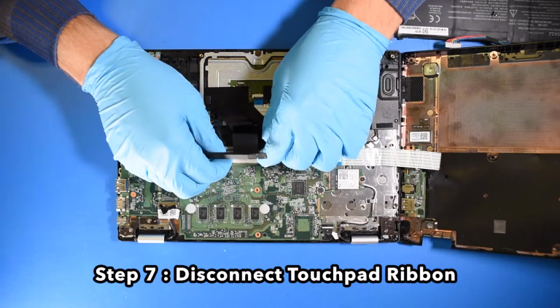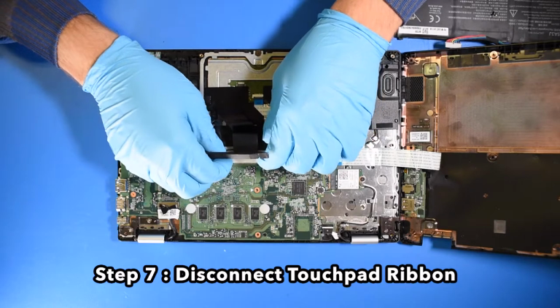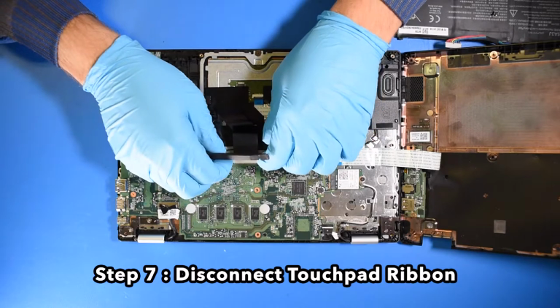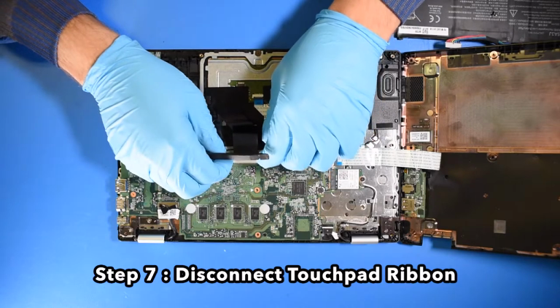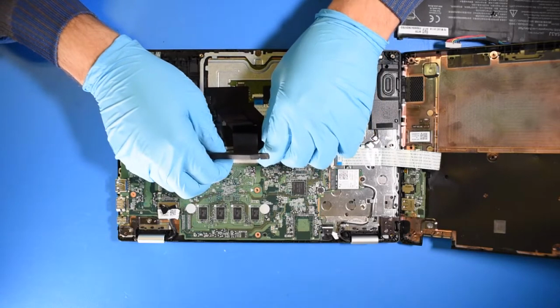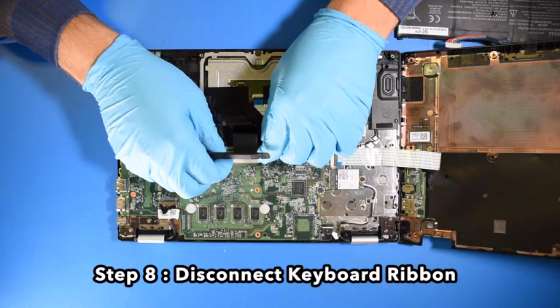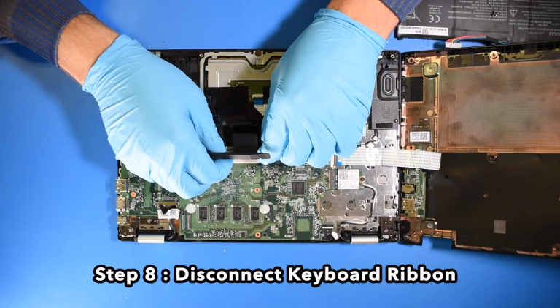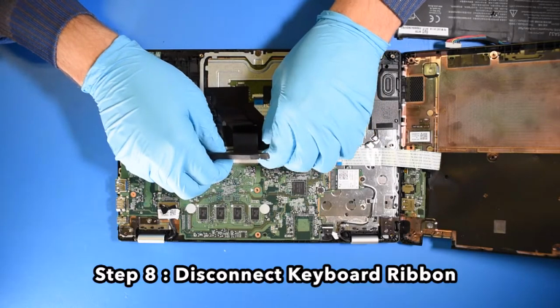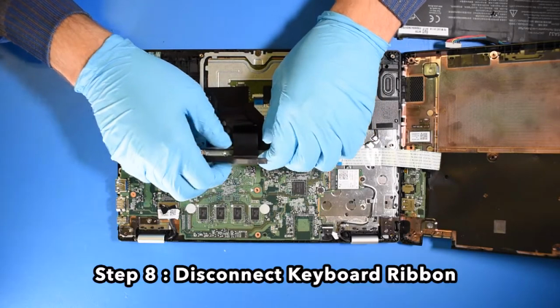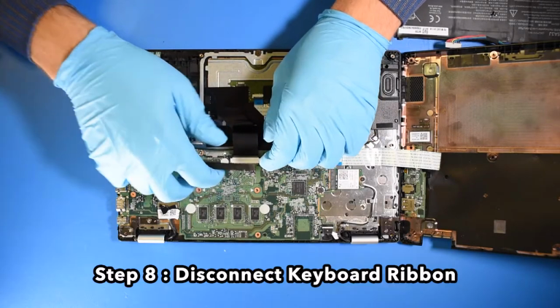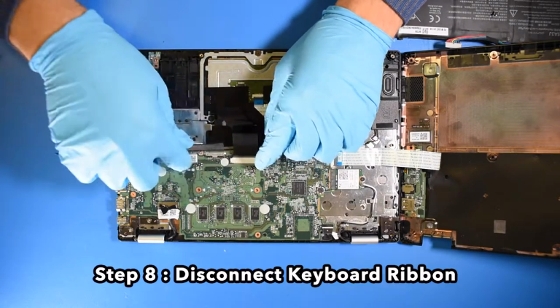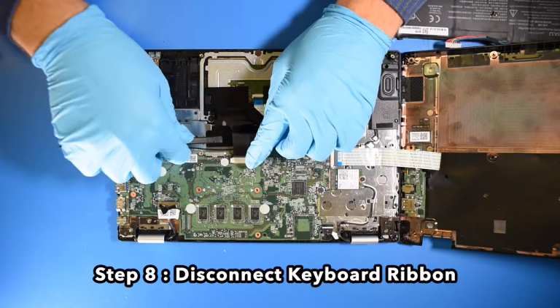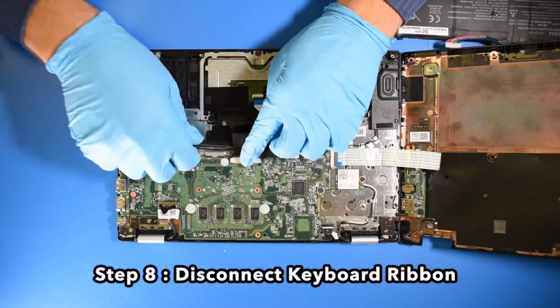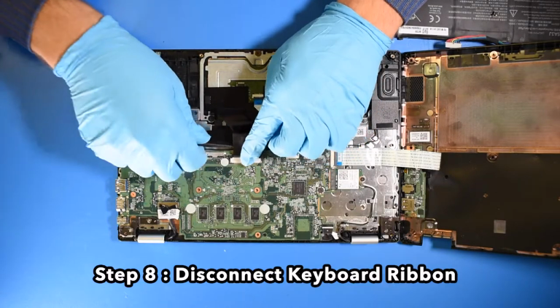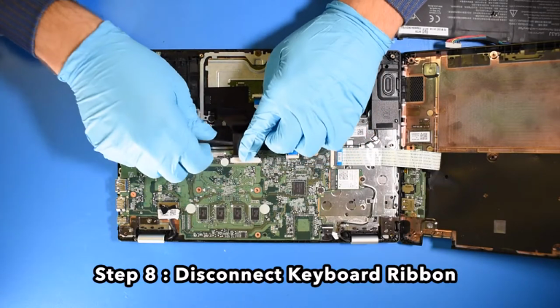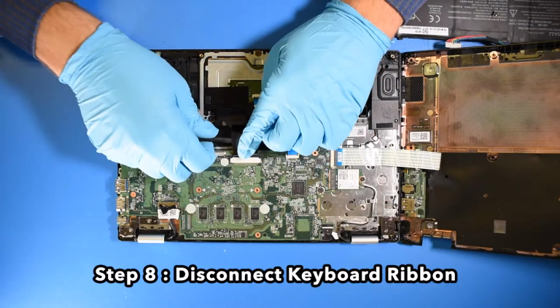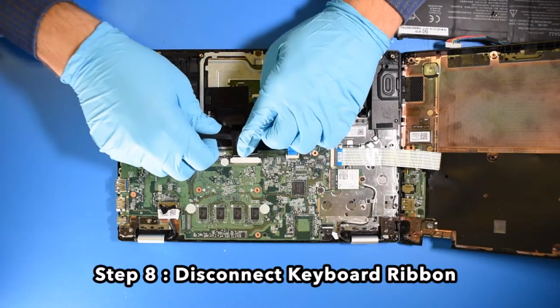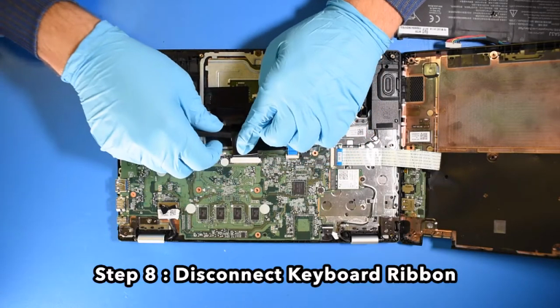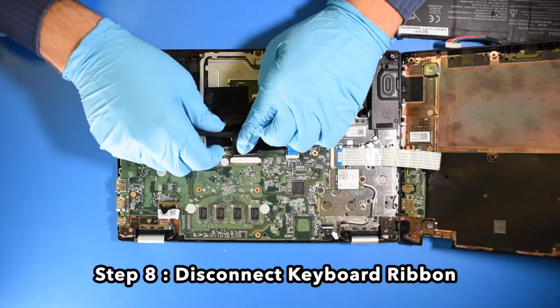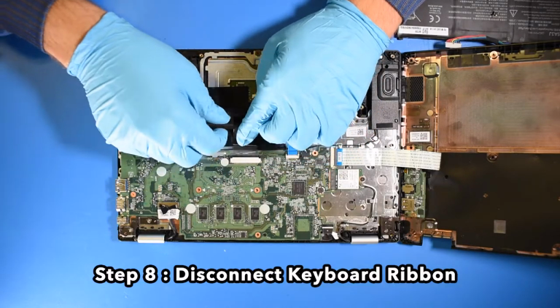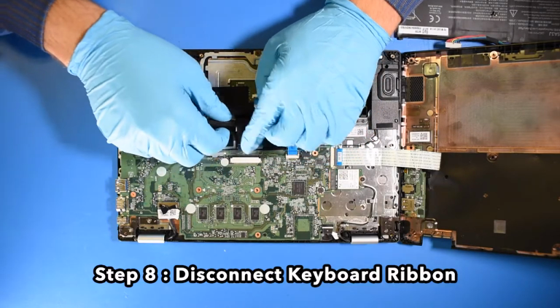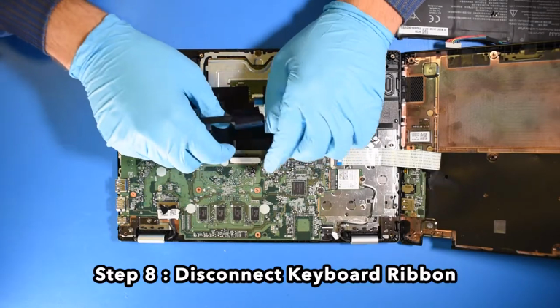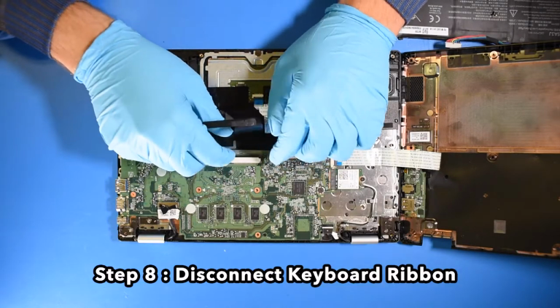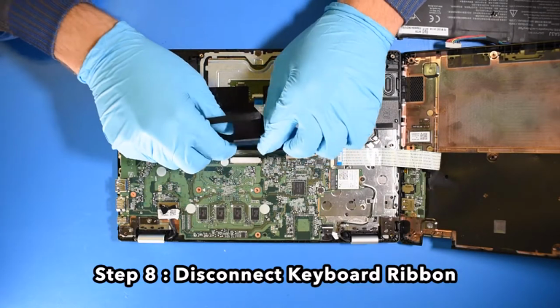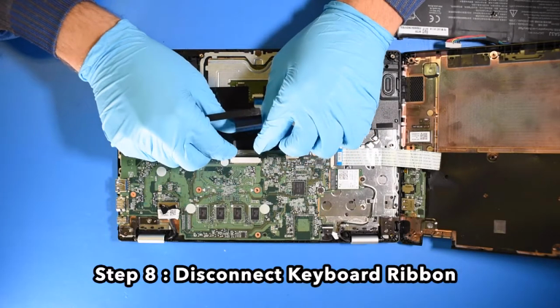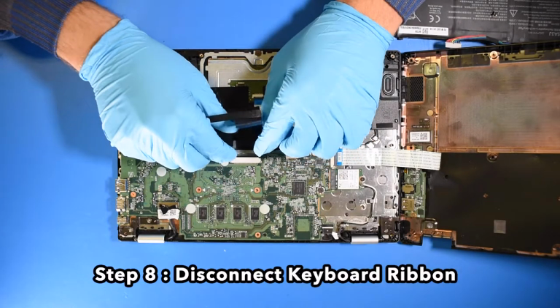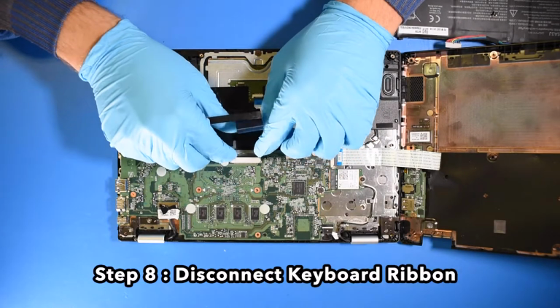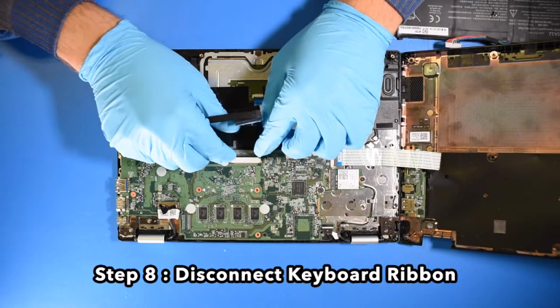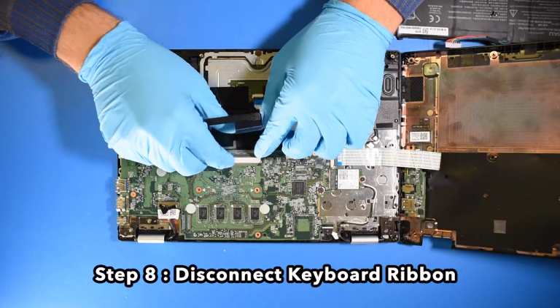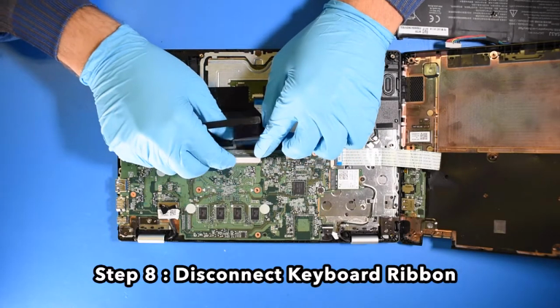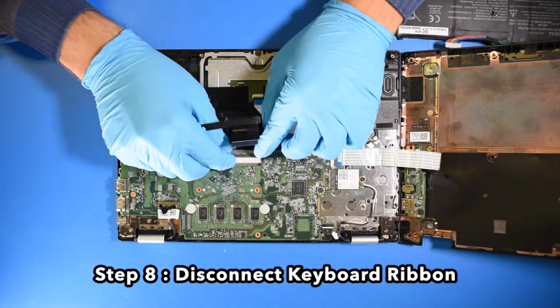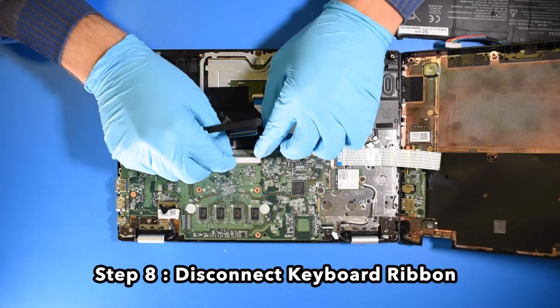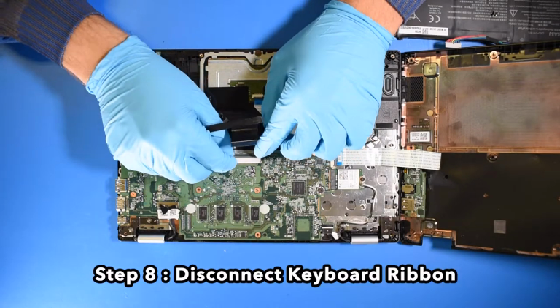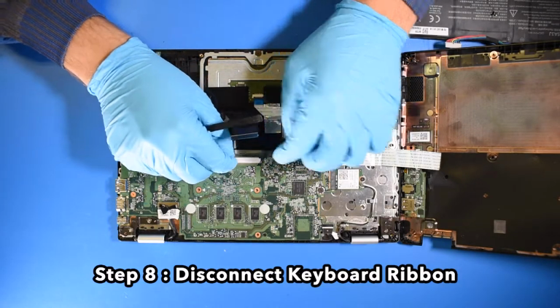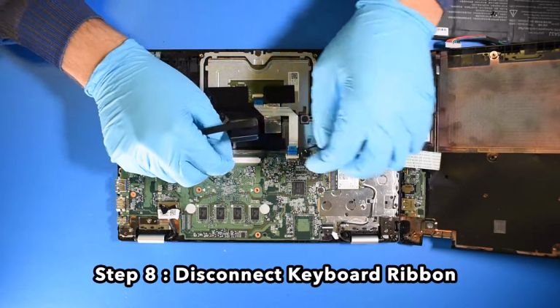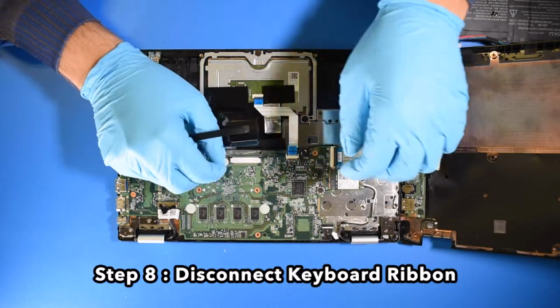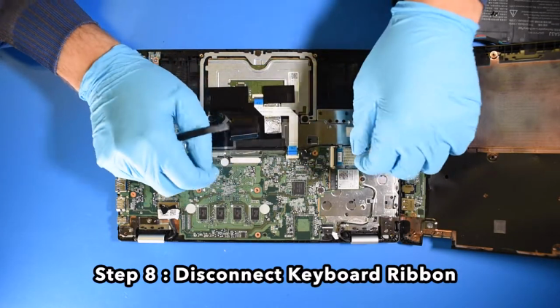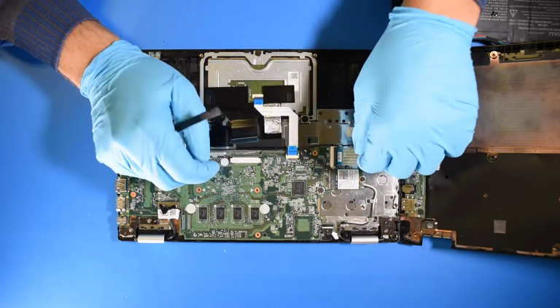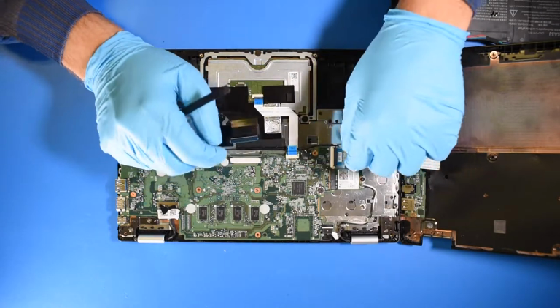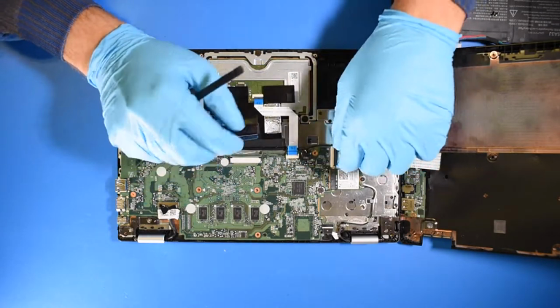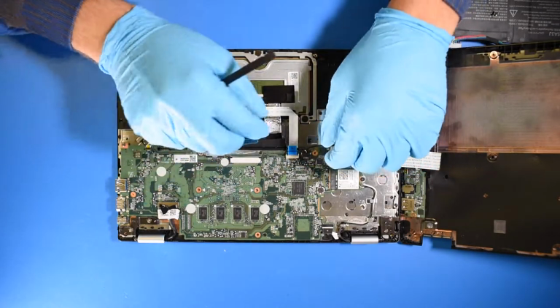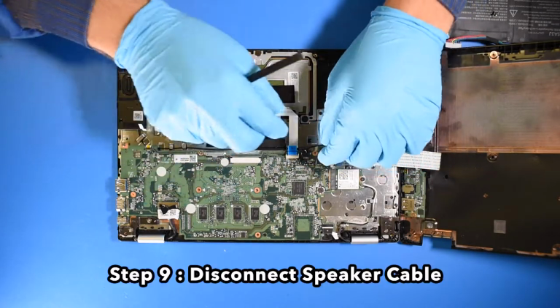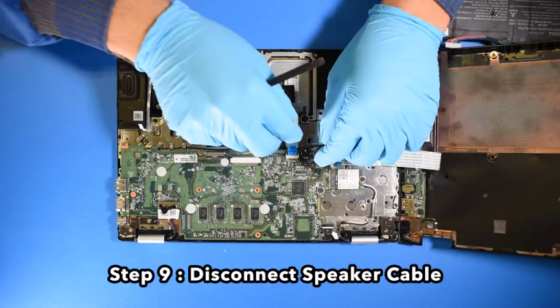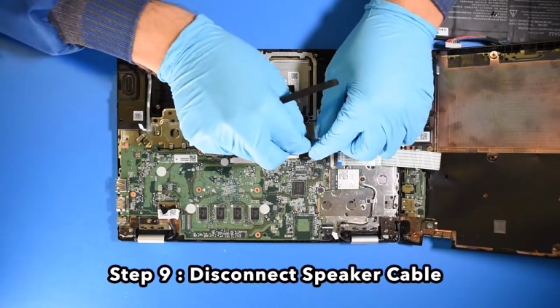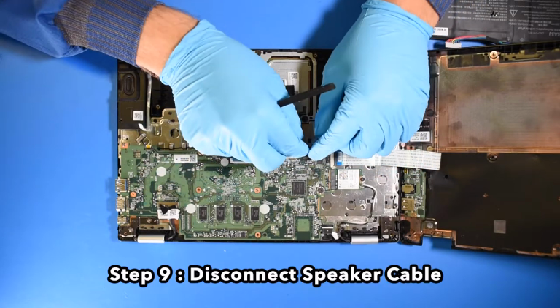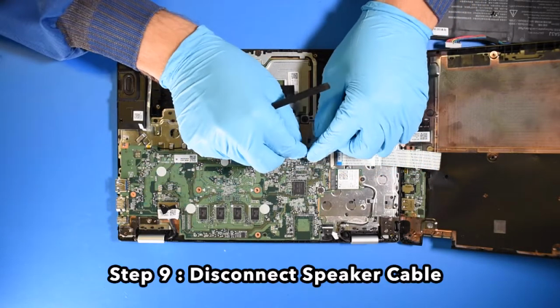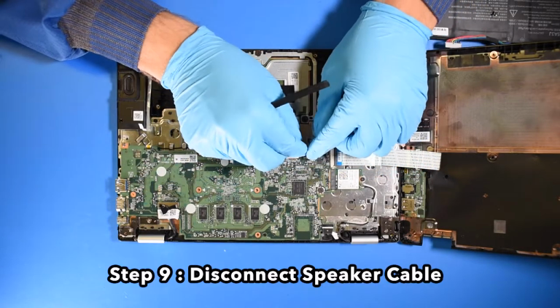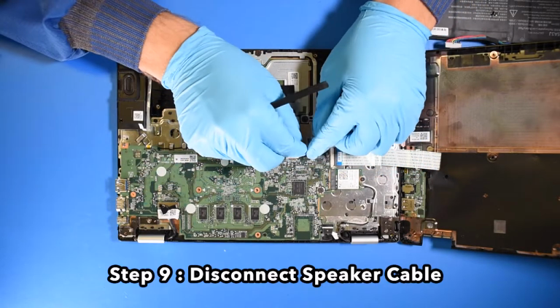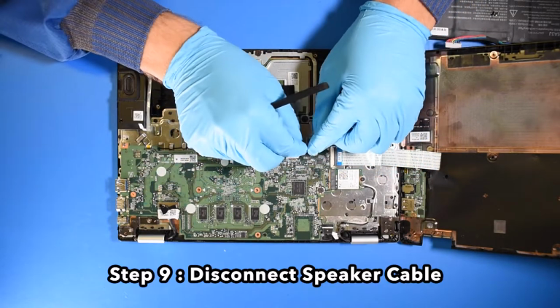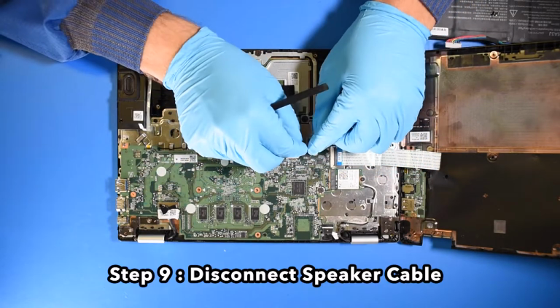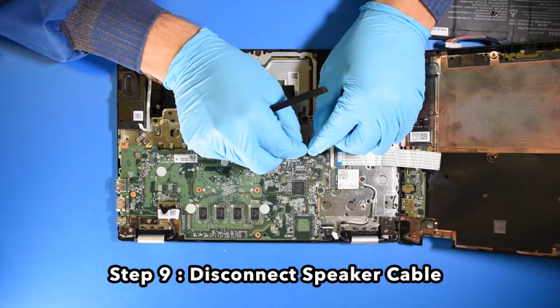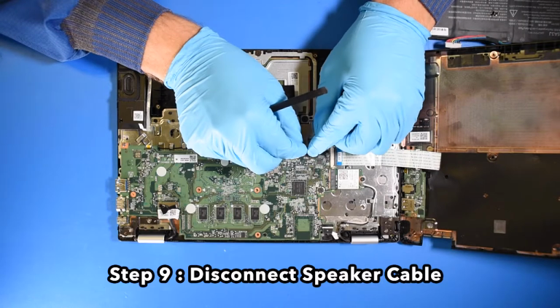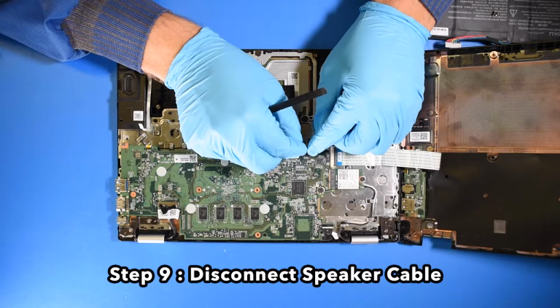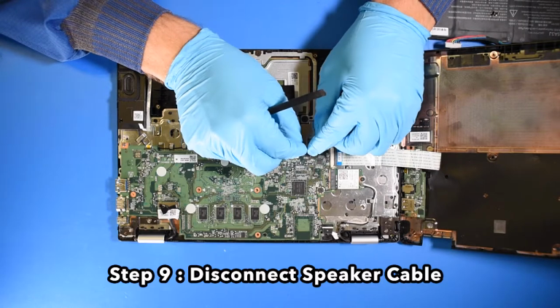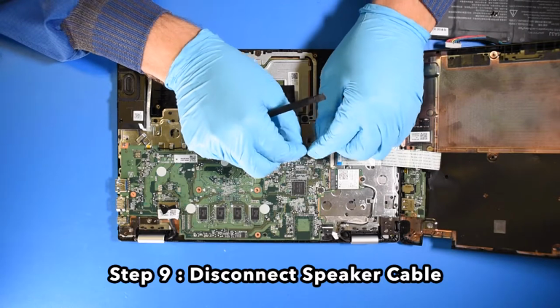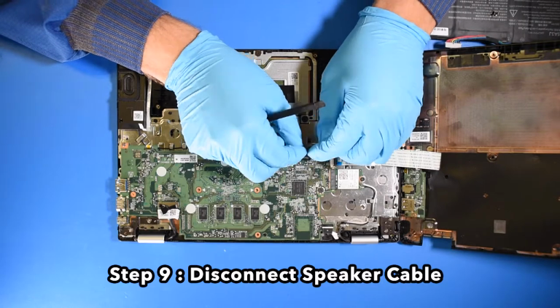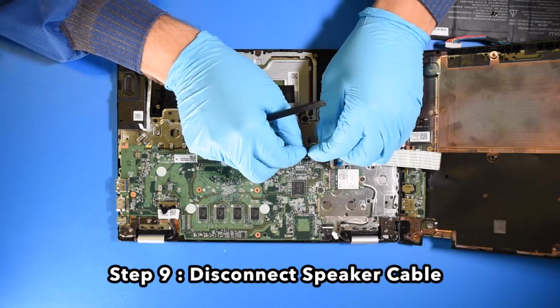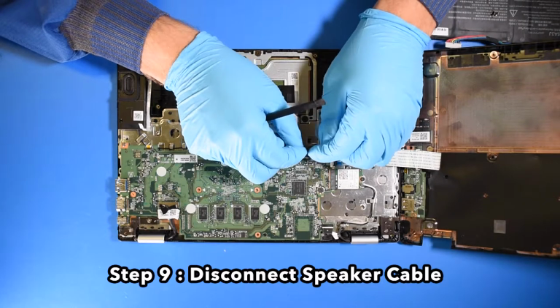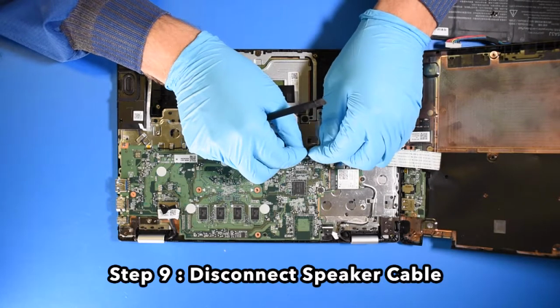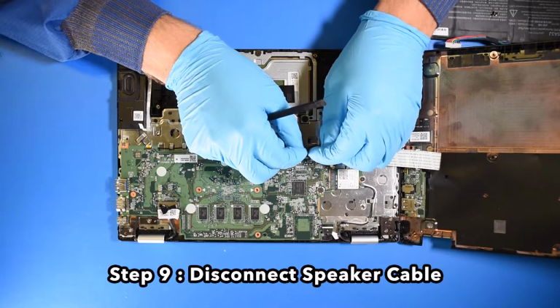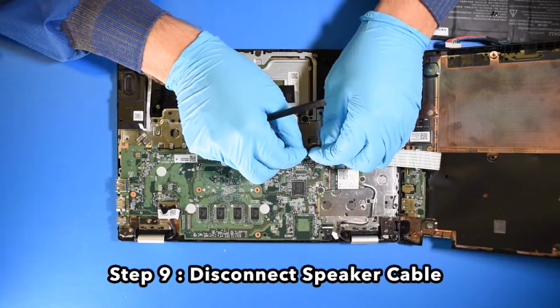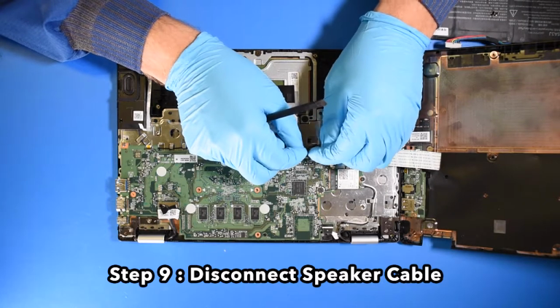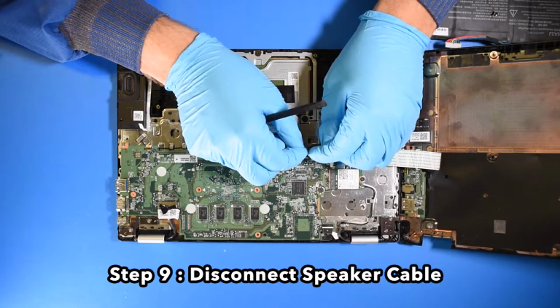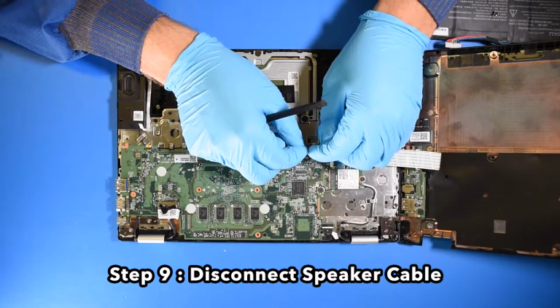Step 8. Disconnect the keyboard ribbon. Step 9. Disconnect the speaker cable.